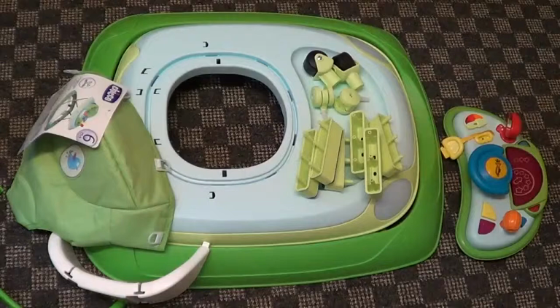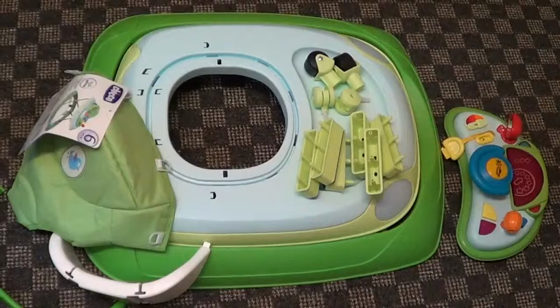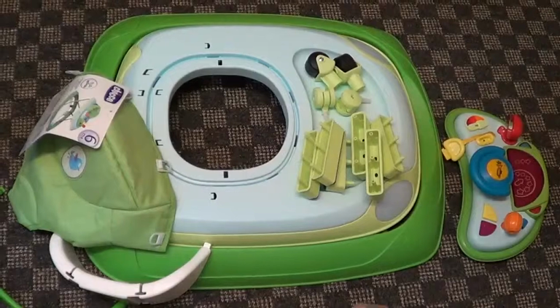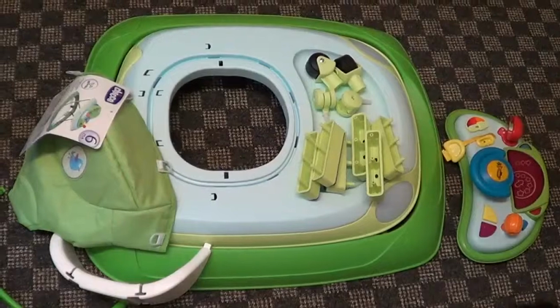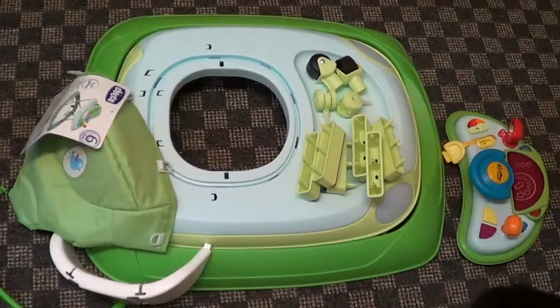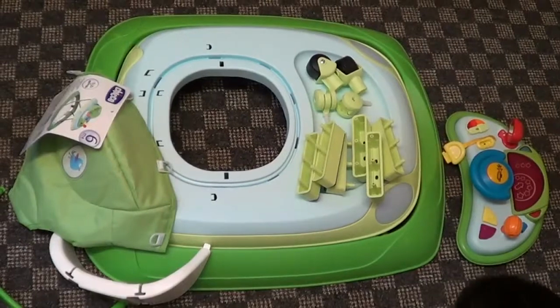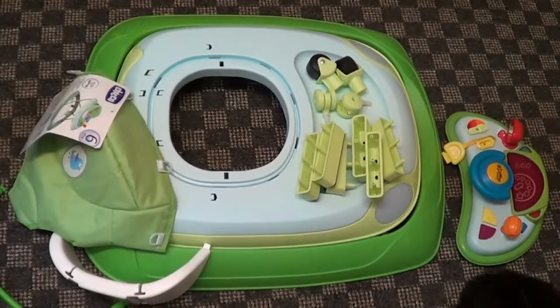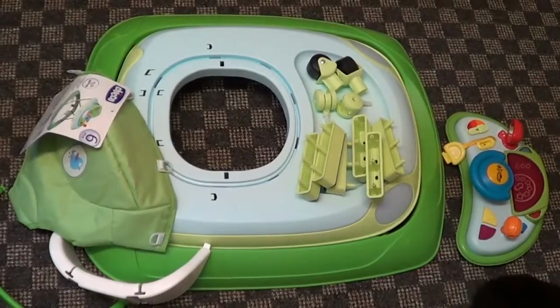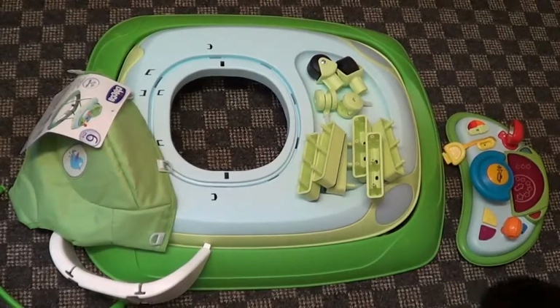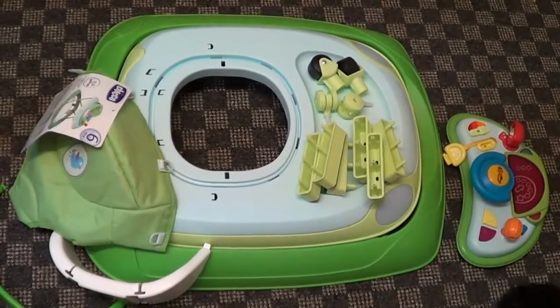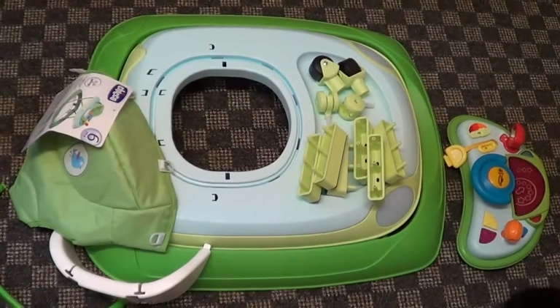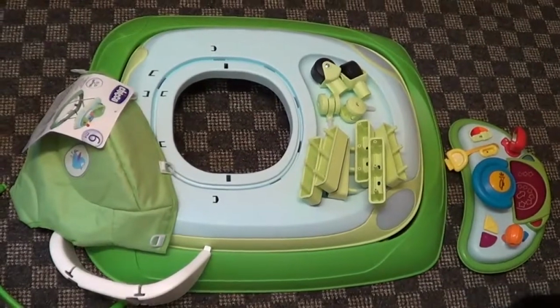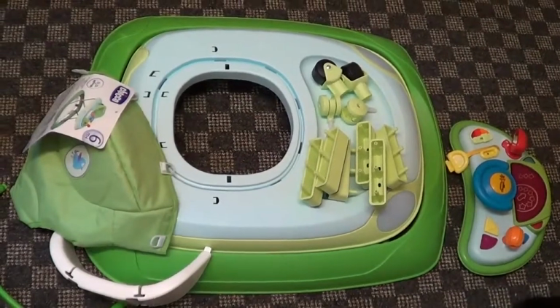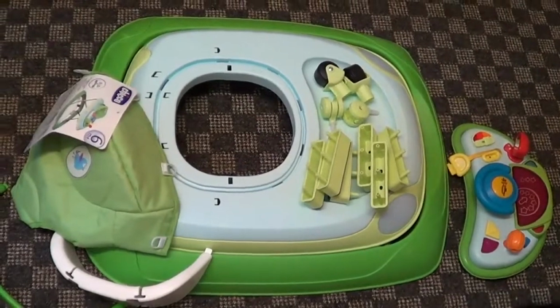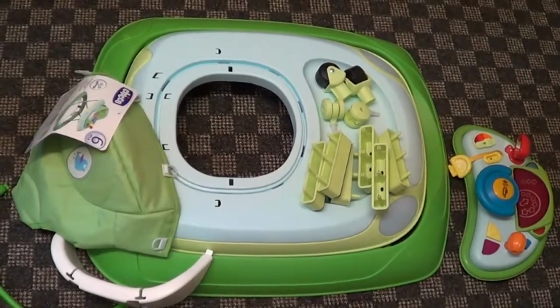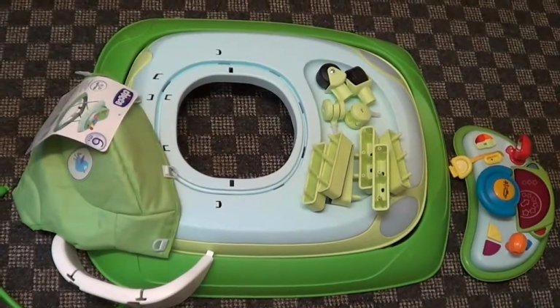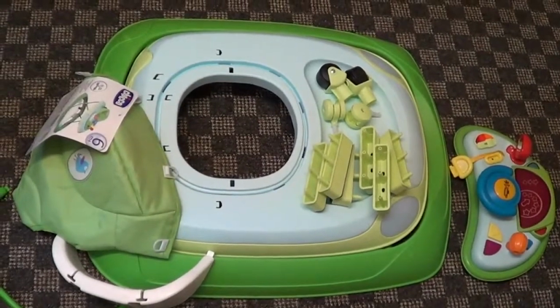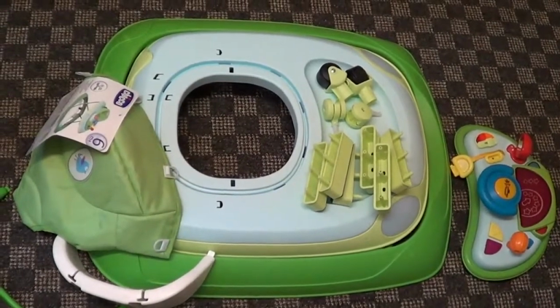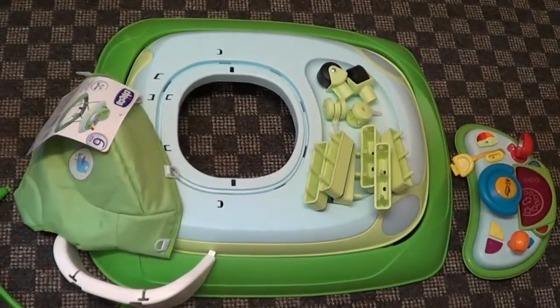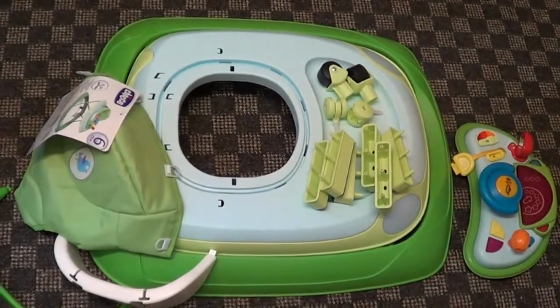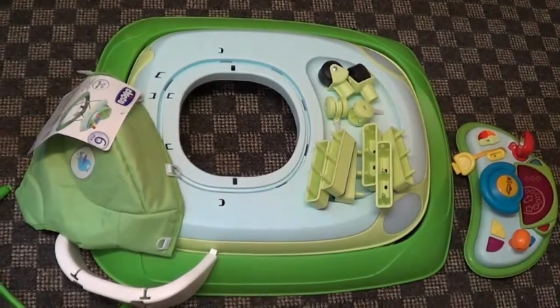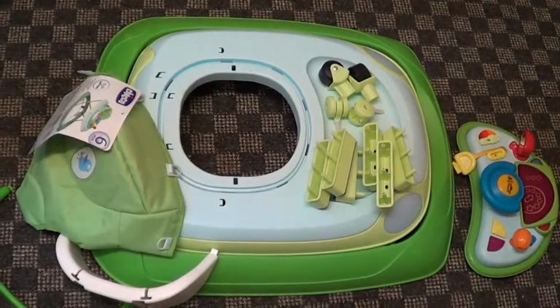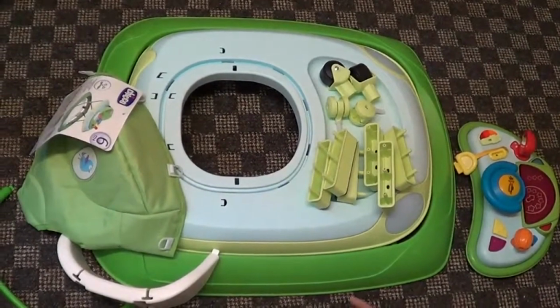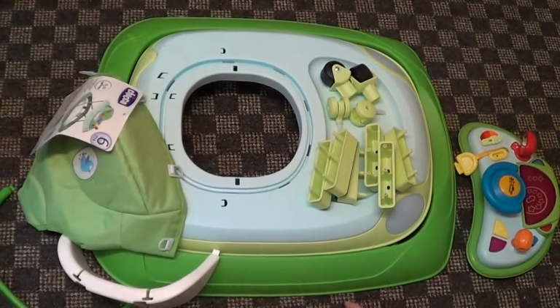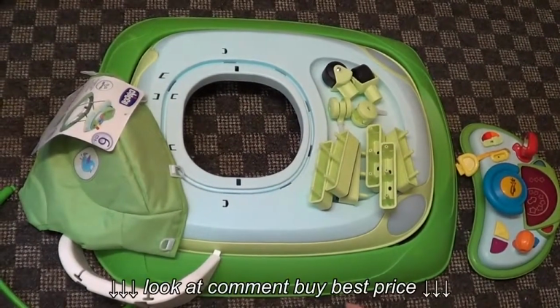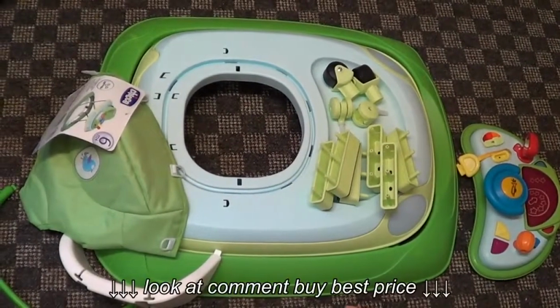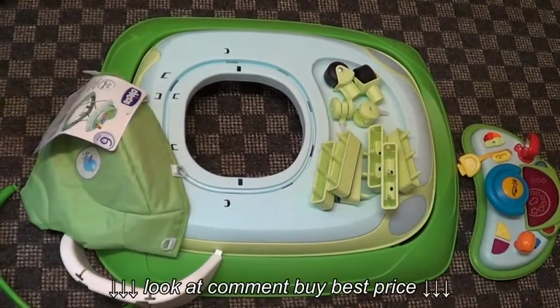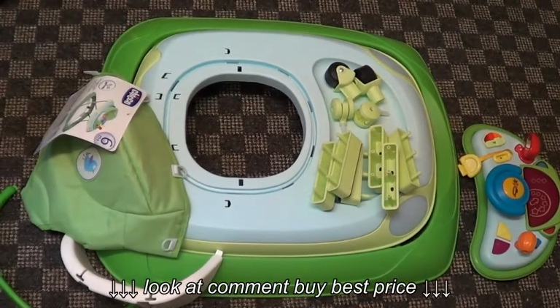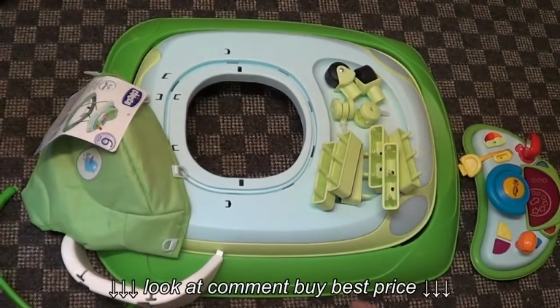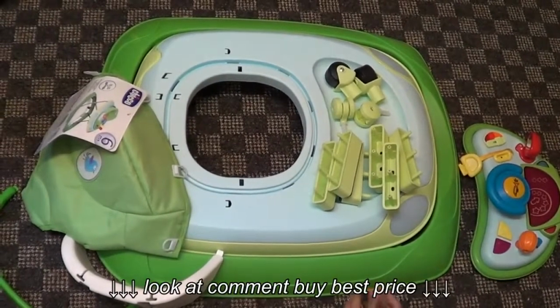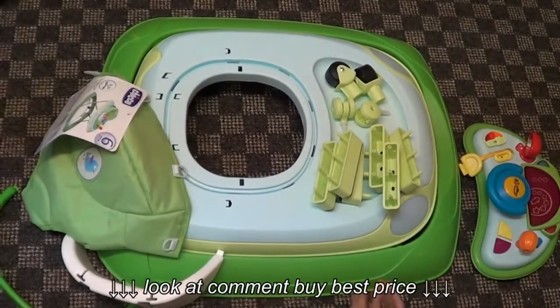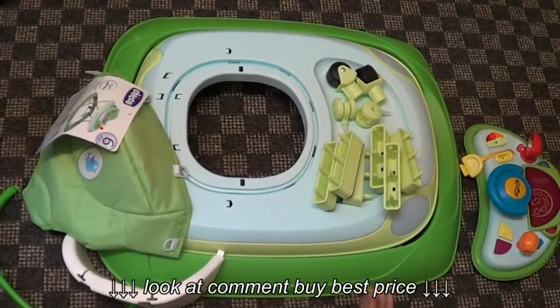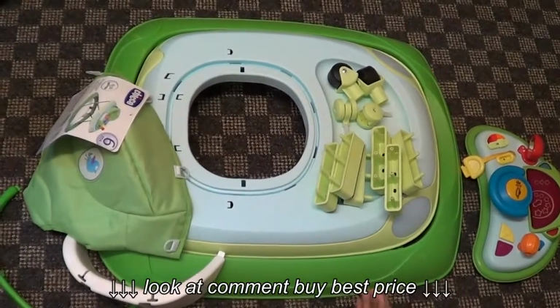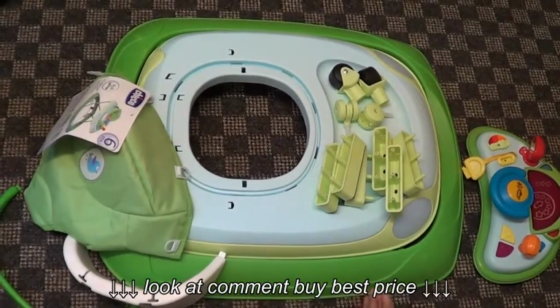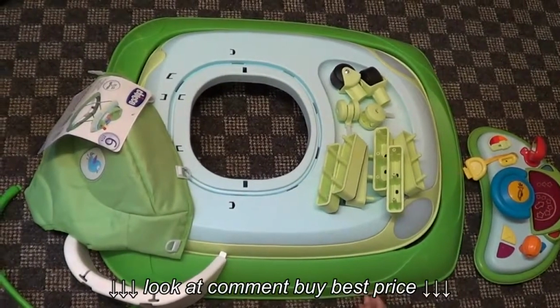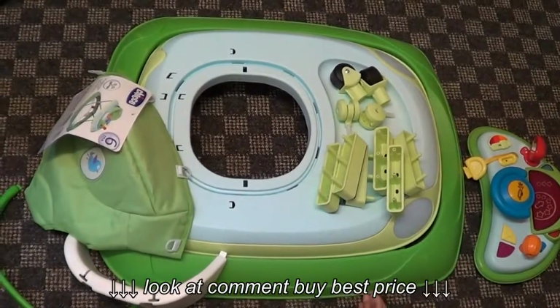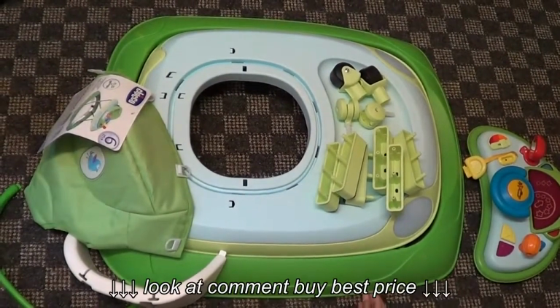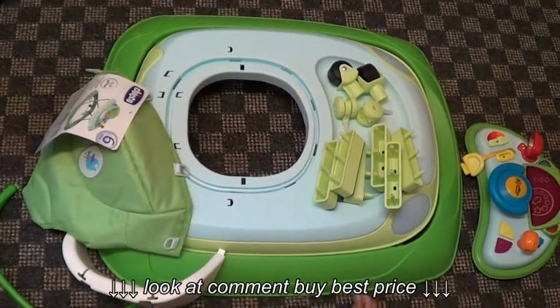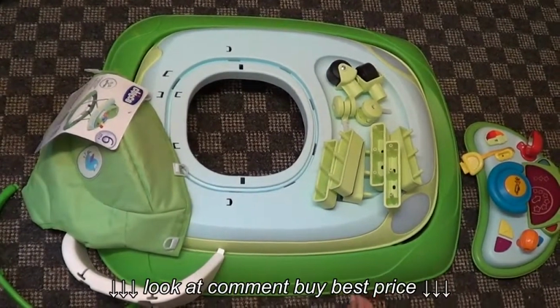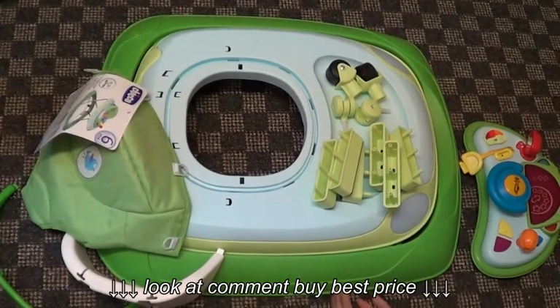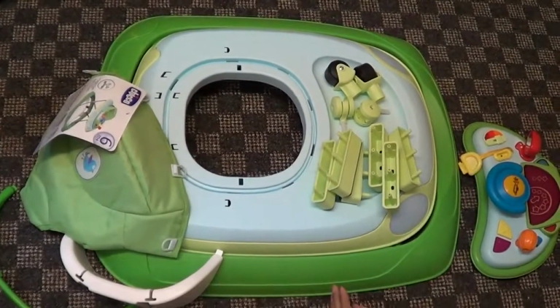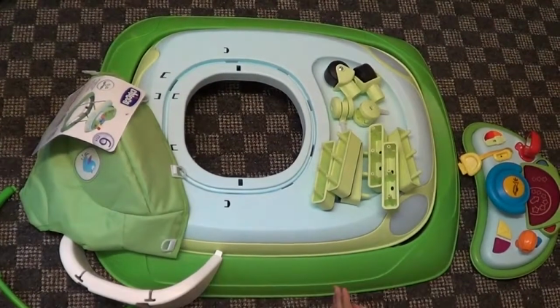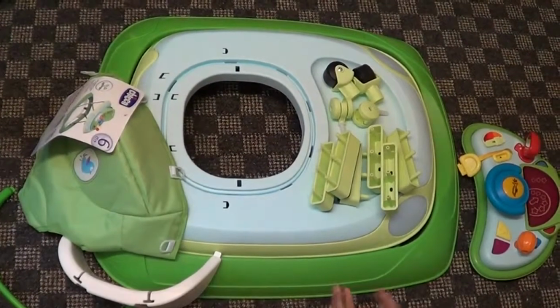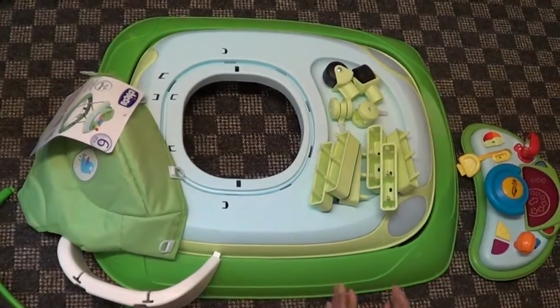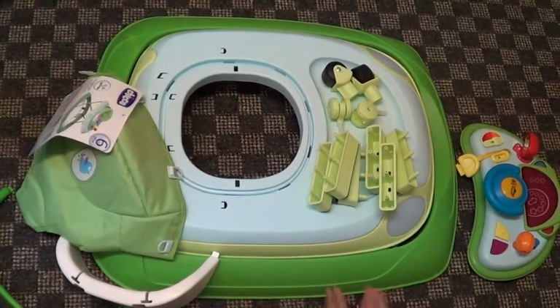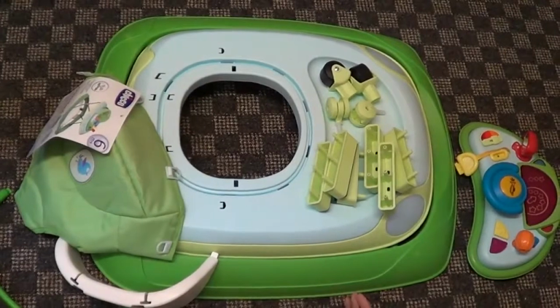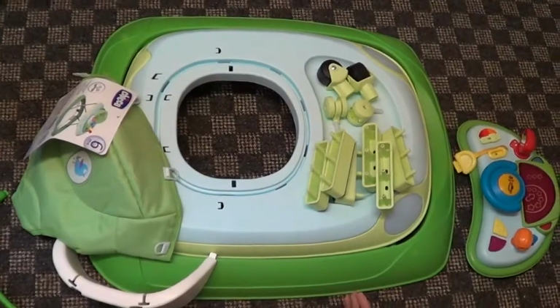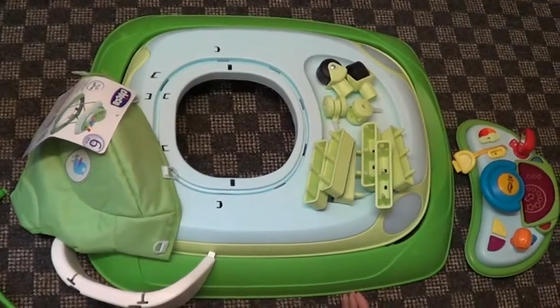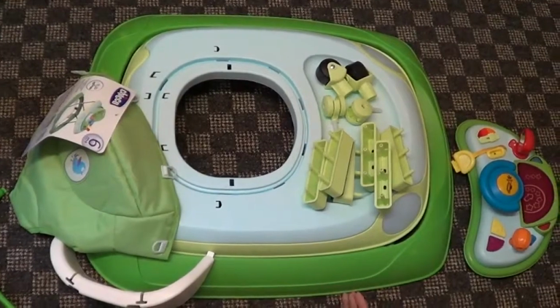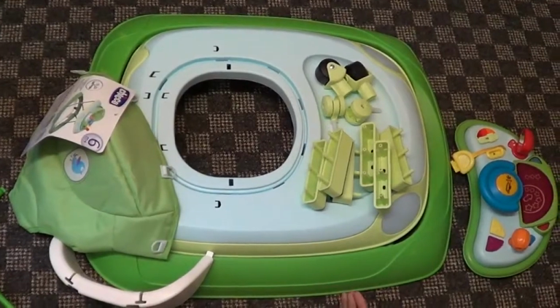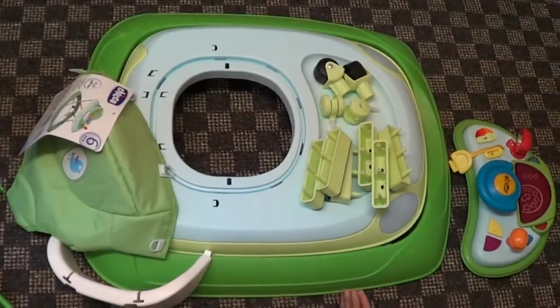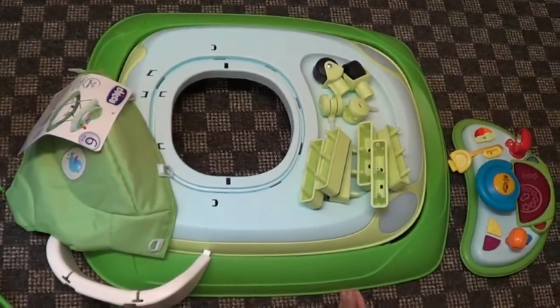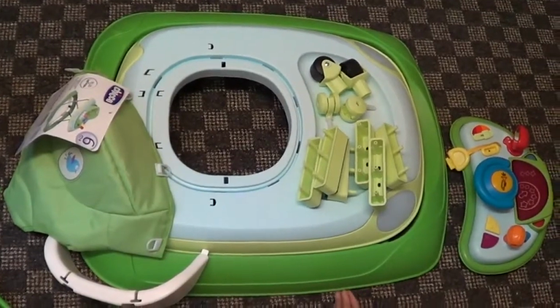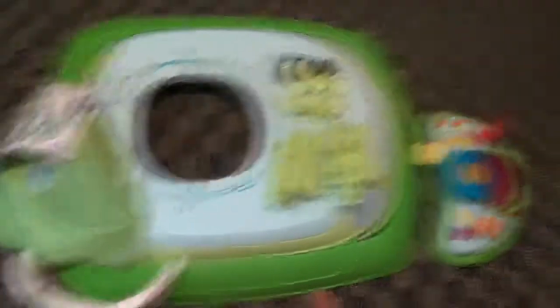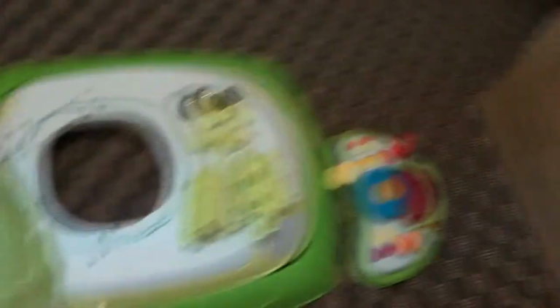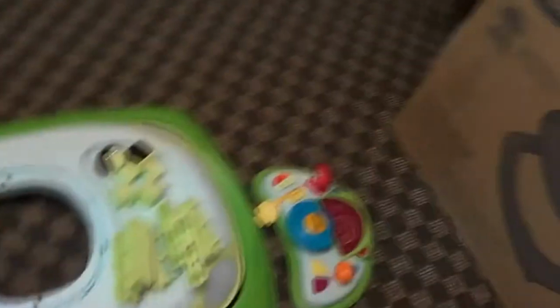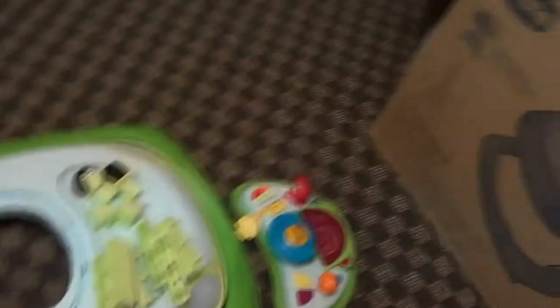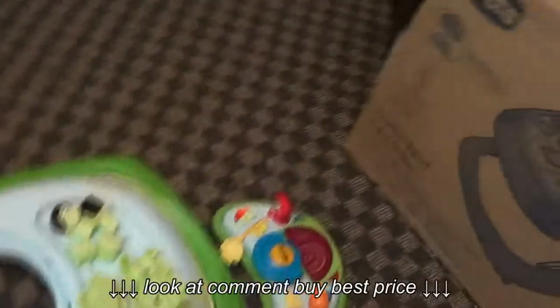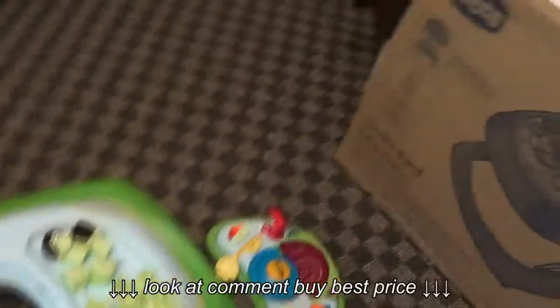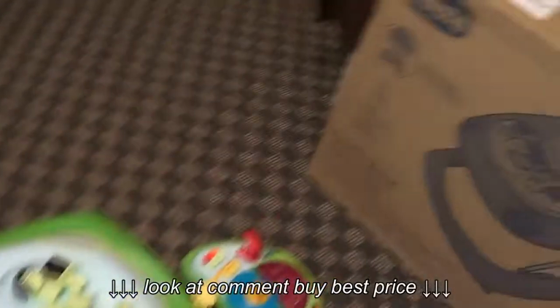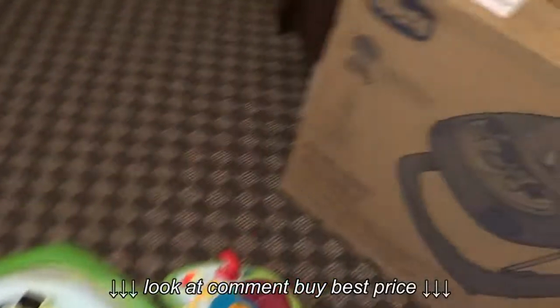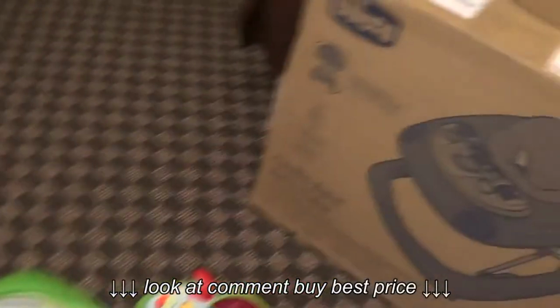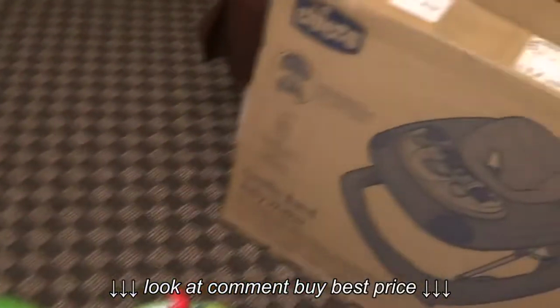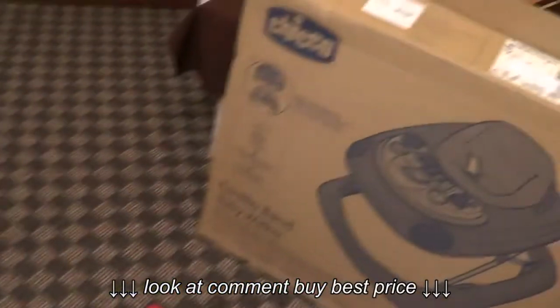Hi and welcome to this video. I'm going to show you how to assemble the Chicco Band baby walker.